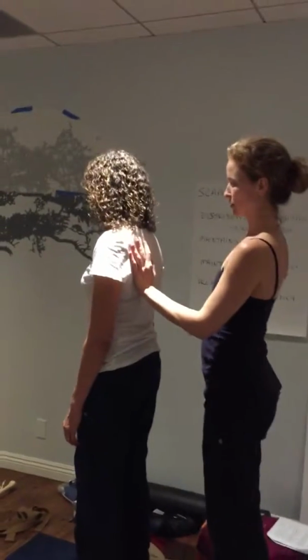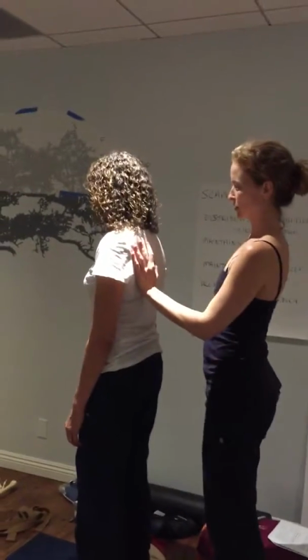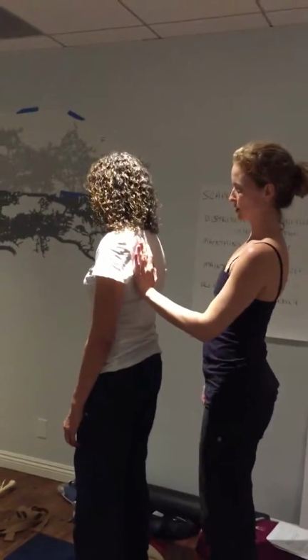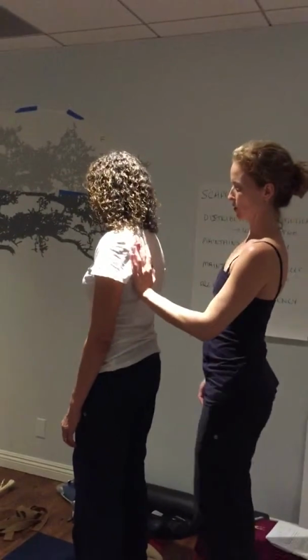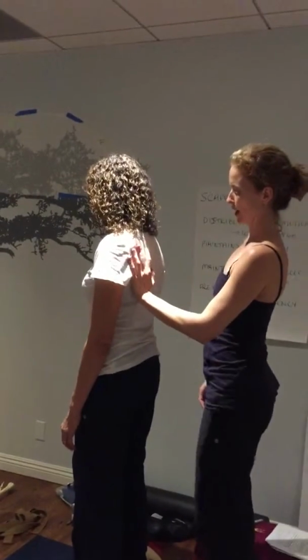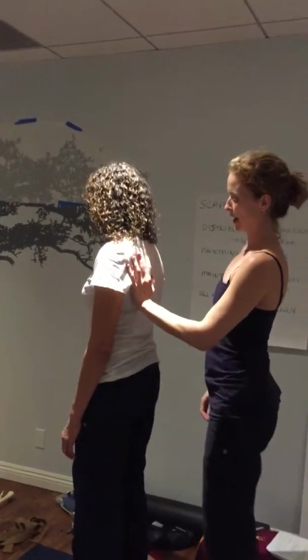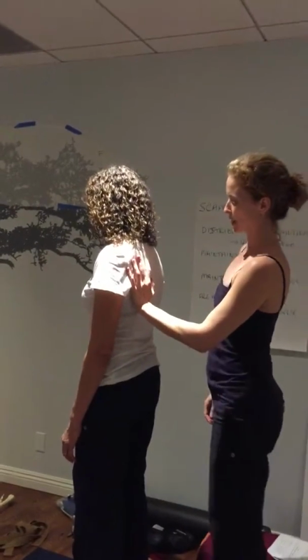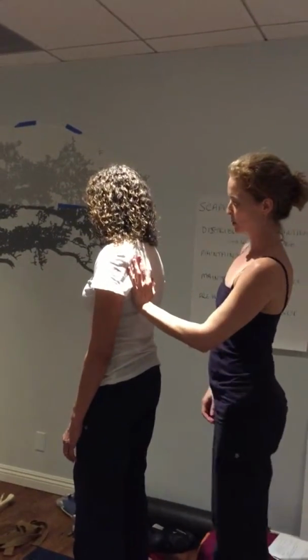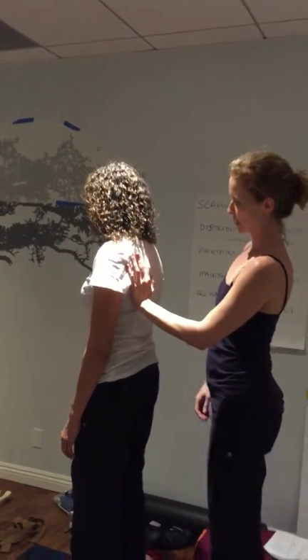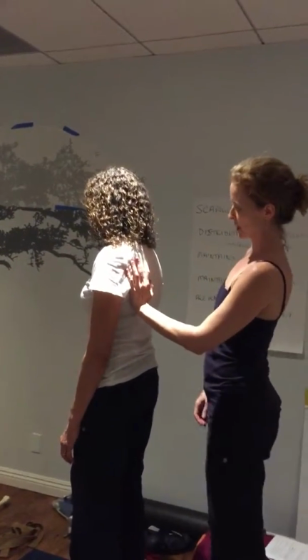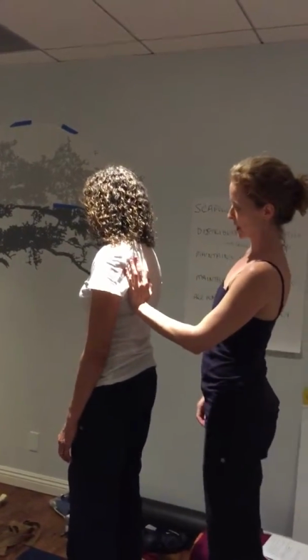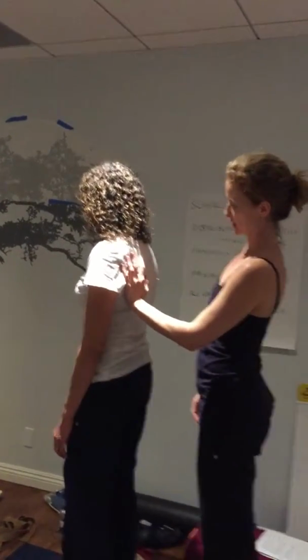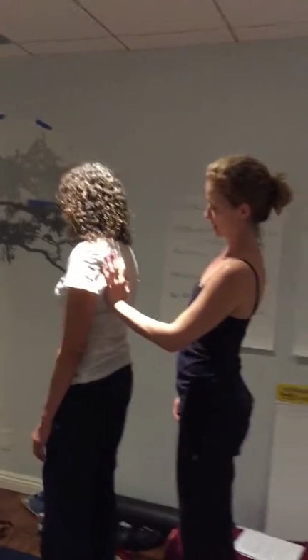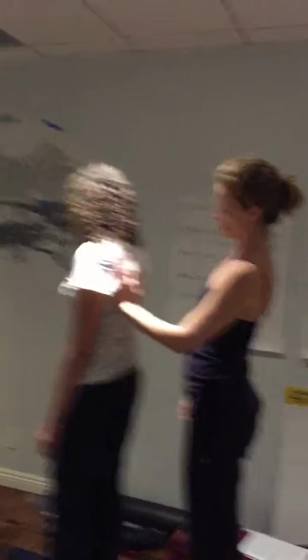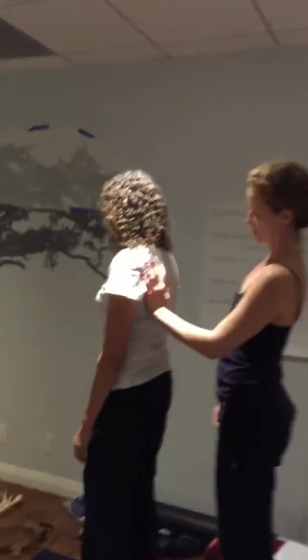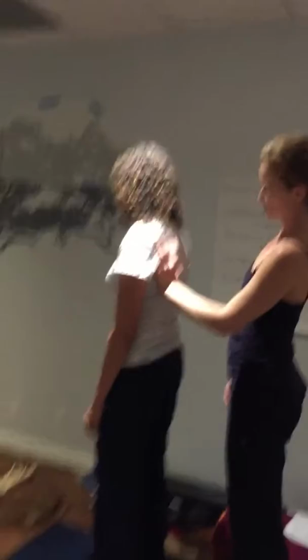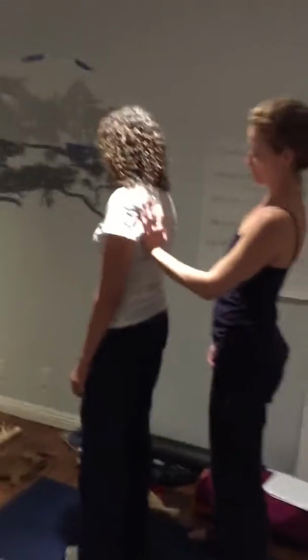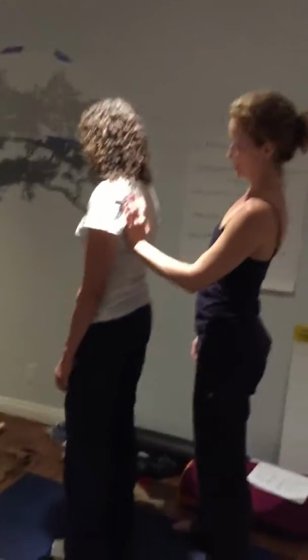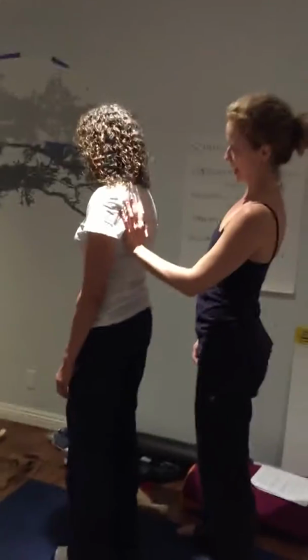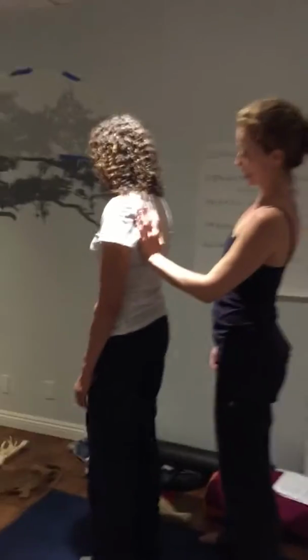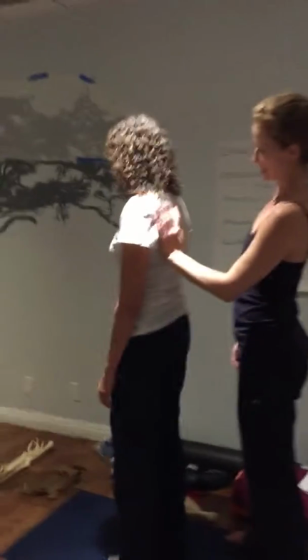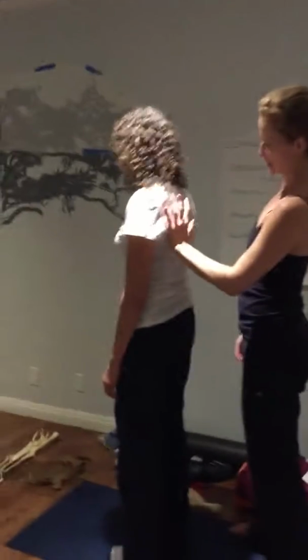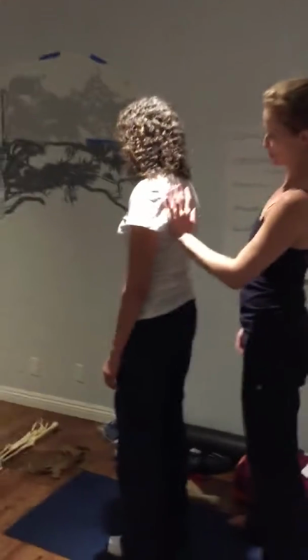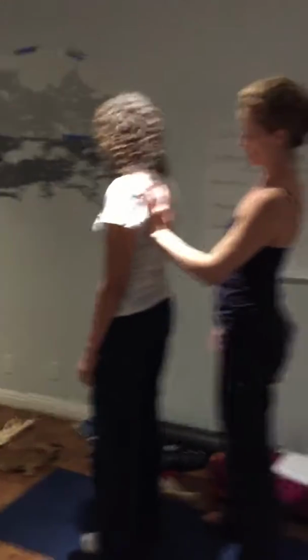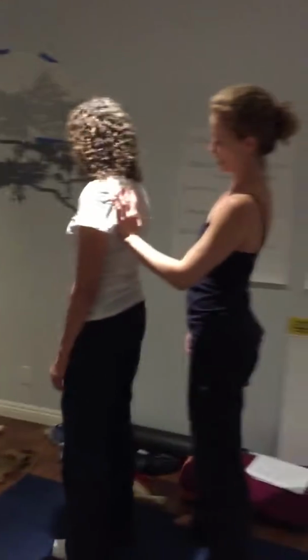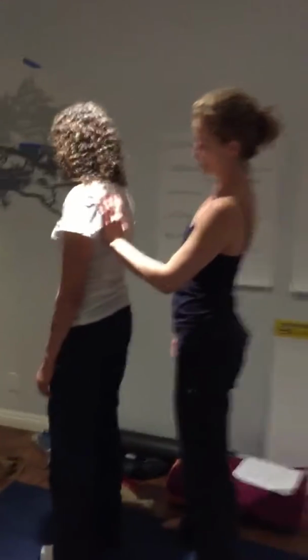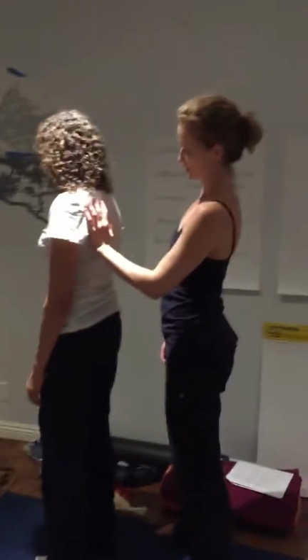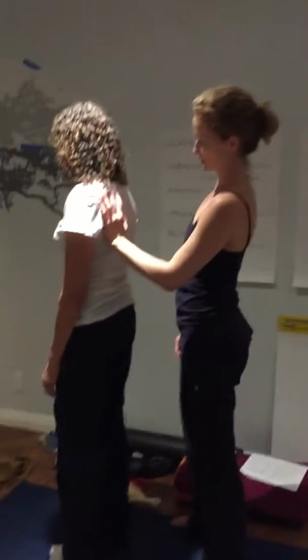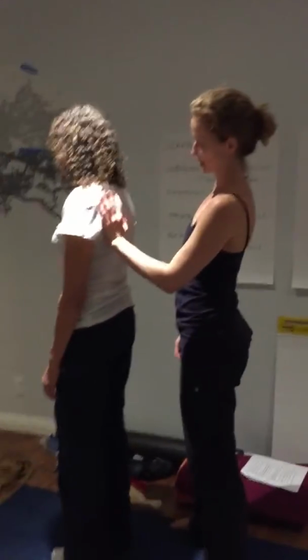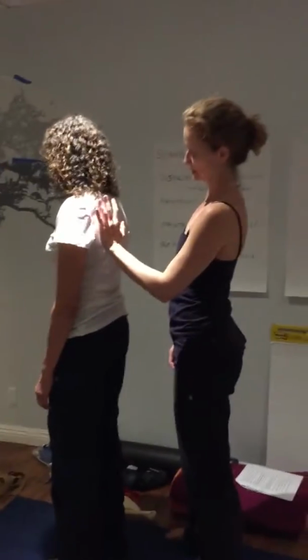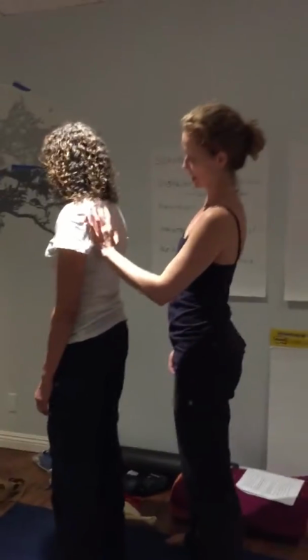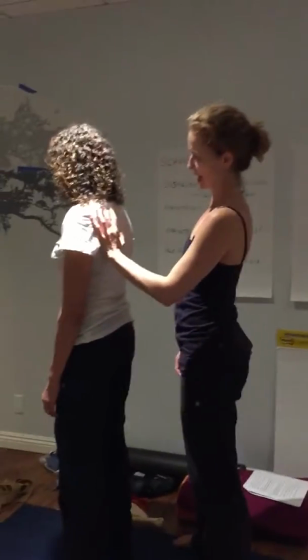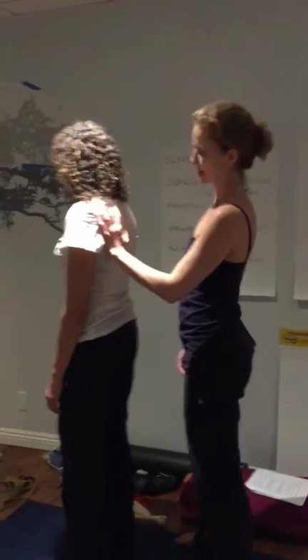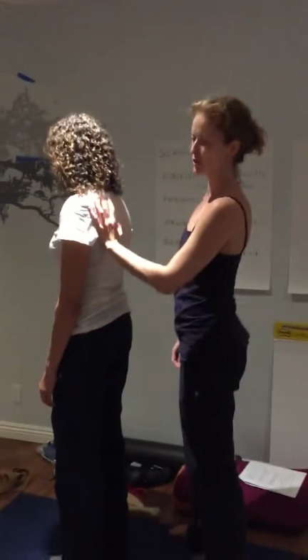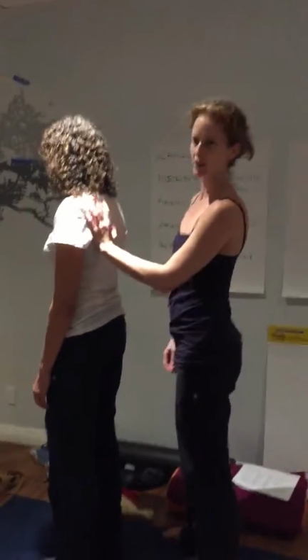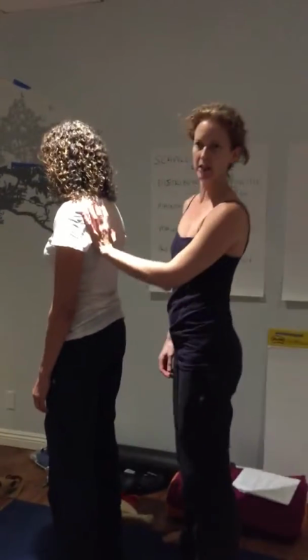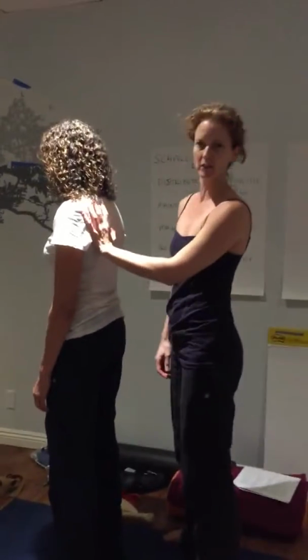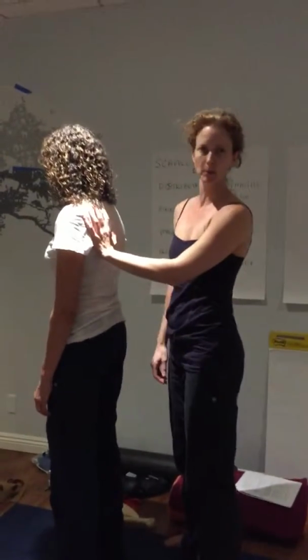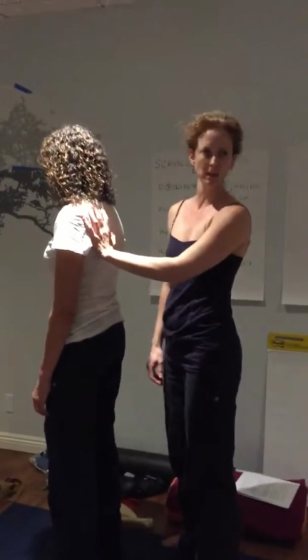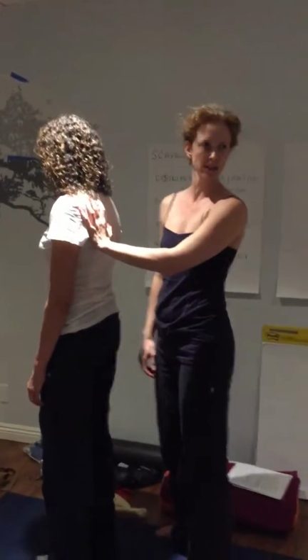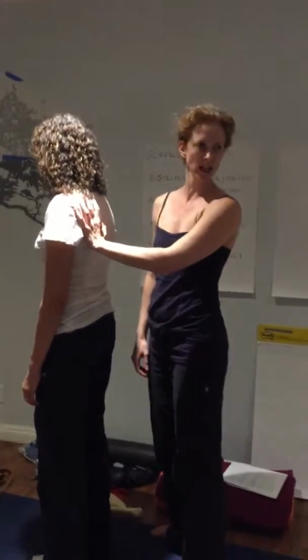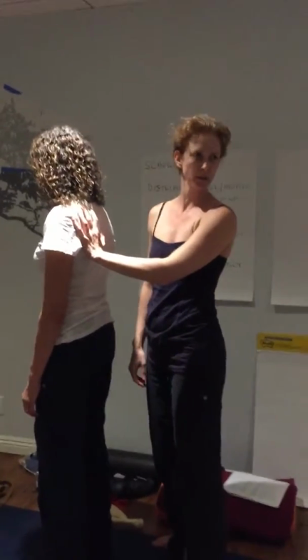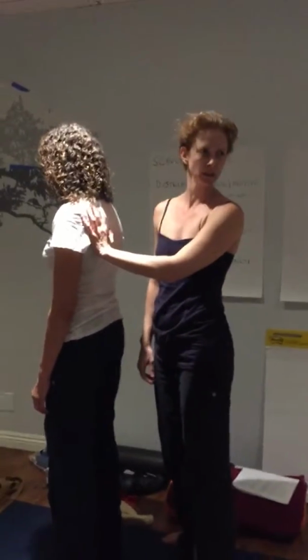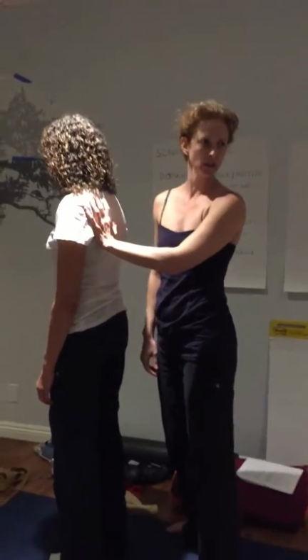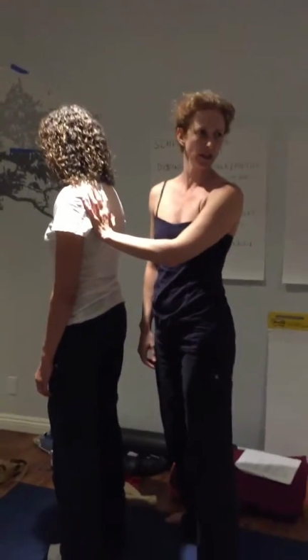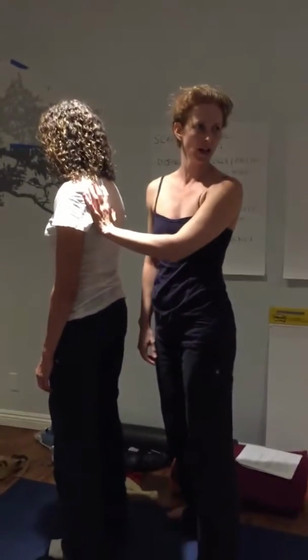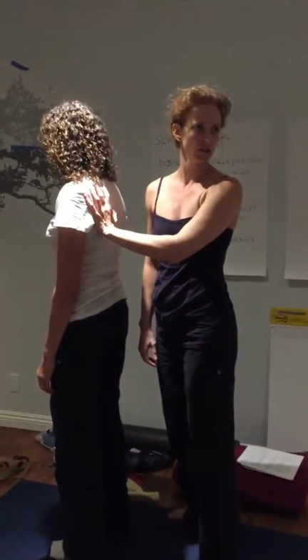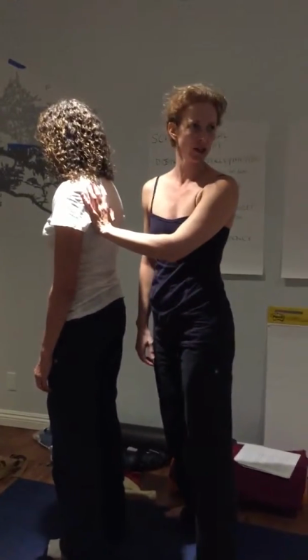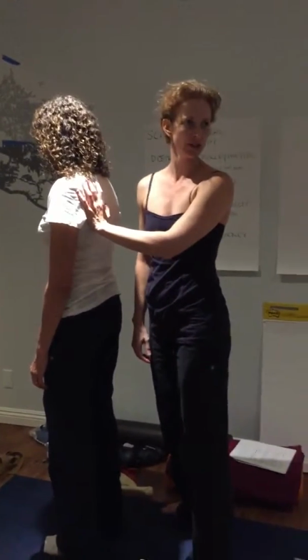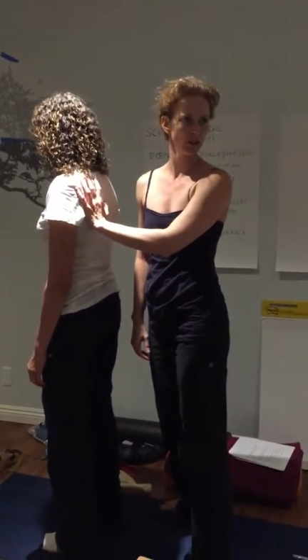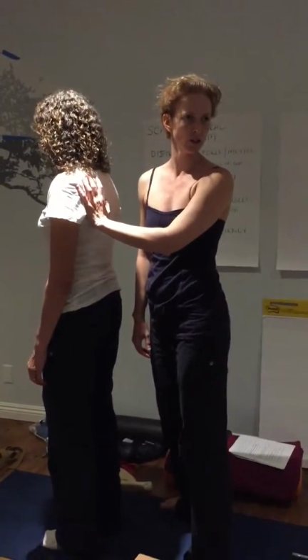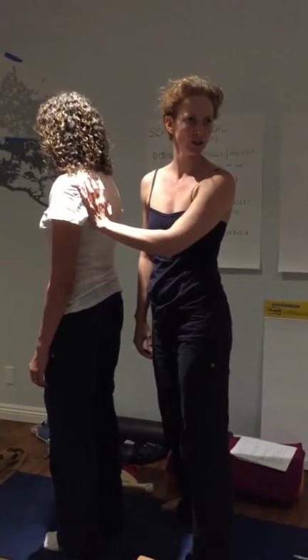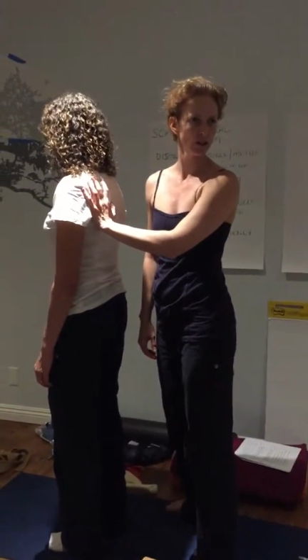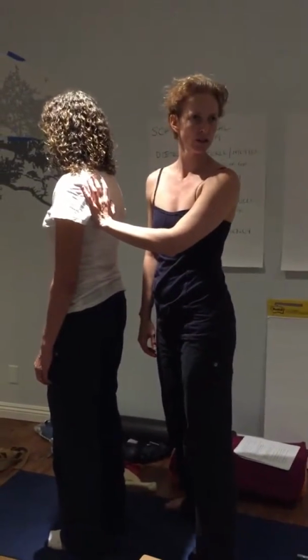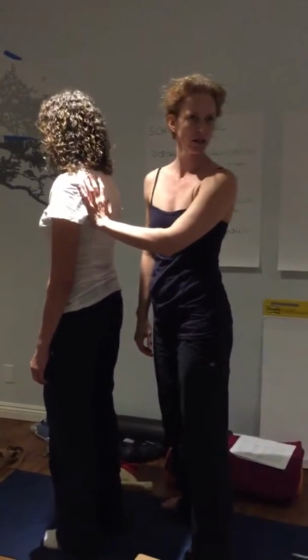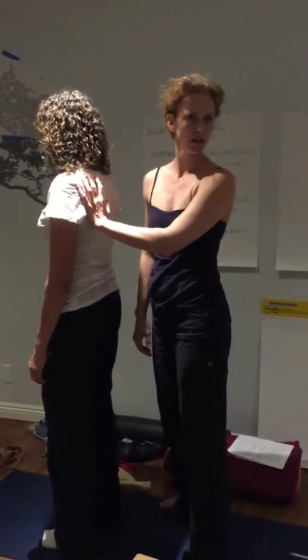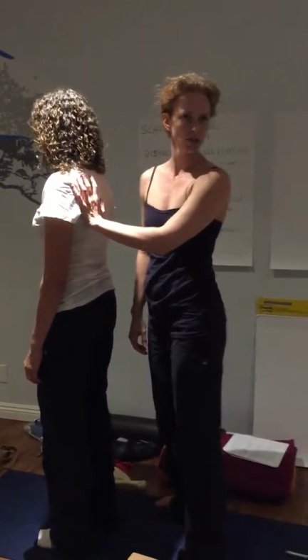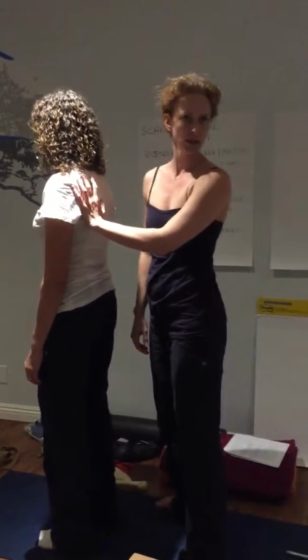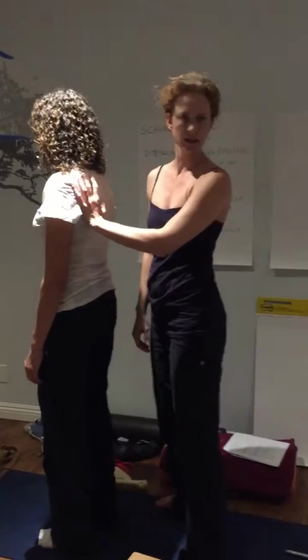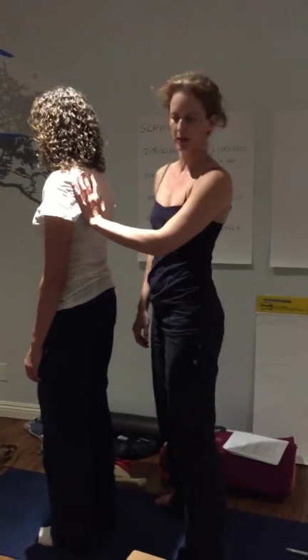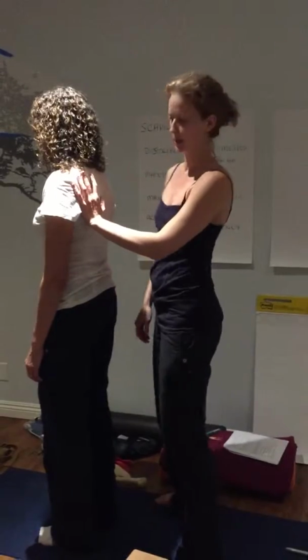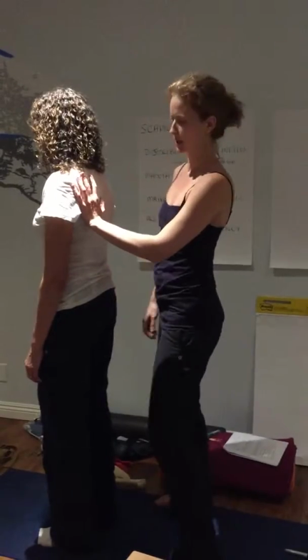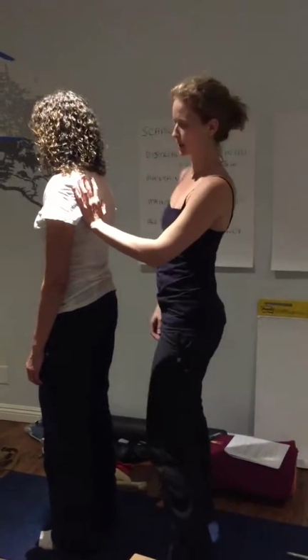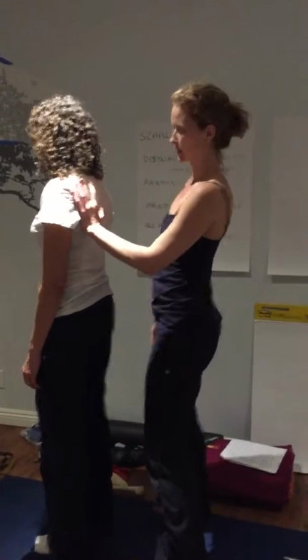I just want to get a sense with my hand and with my eyeballs. My hand is just giving me feedback on the scapula from the outside, so I can see what it does.